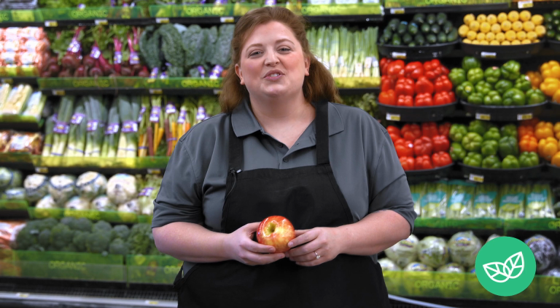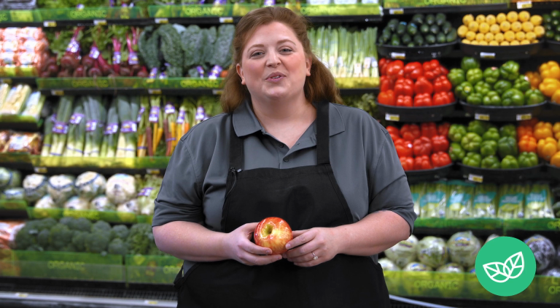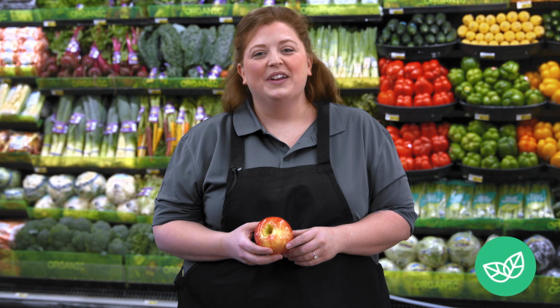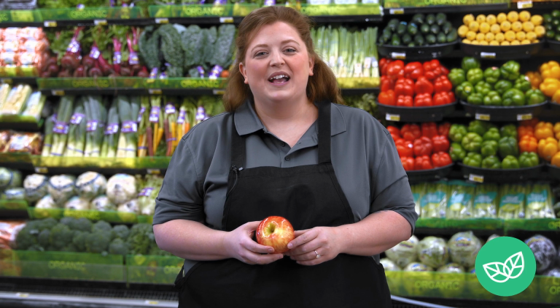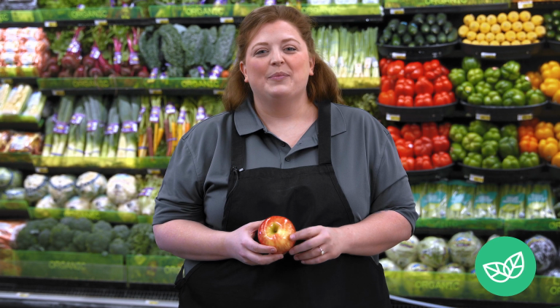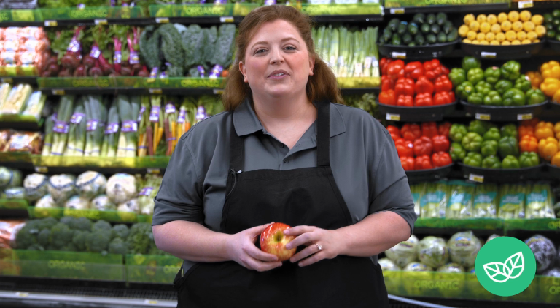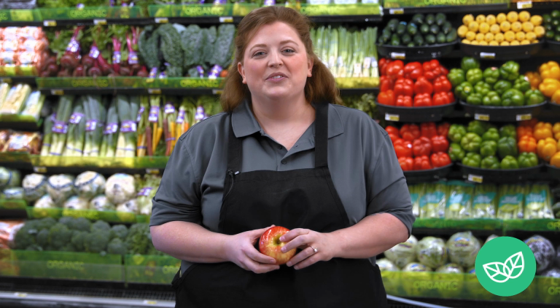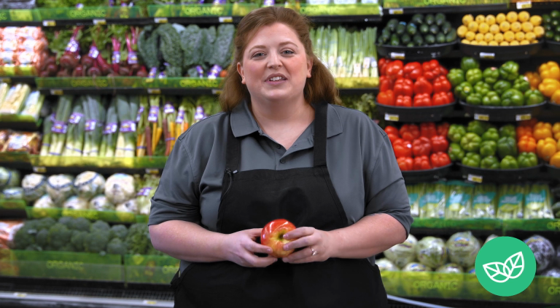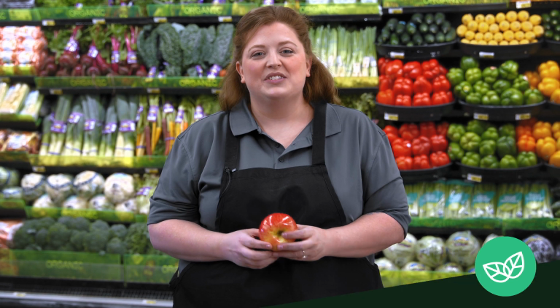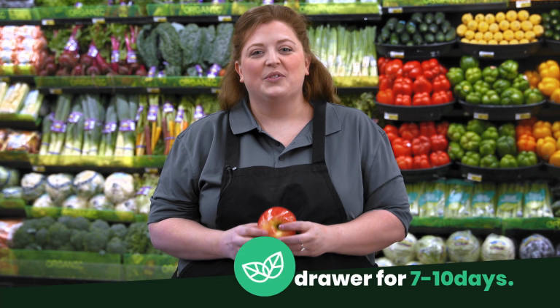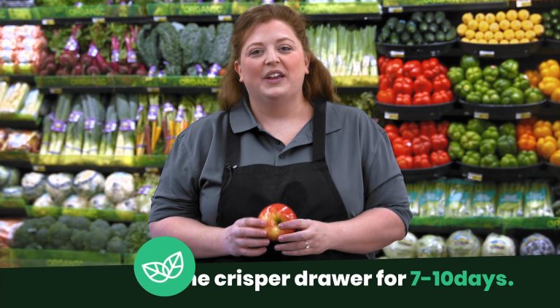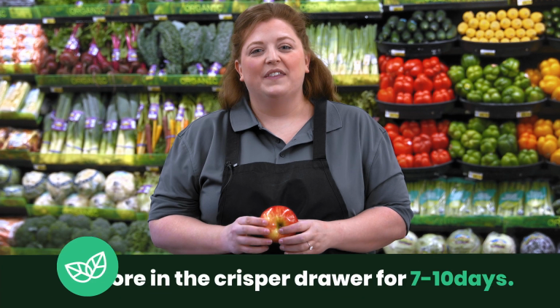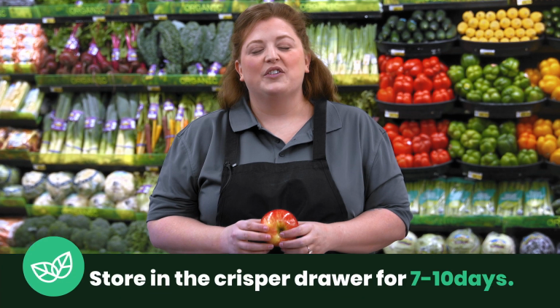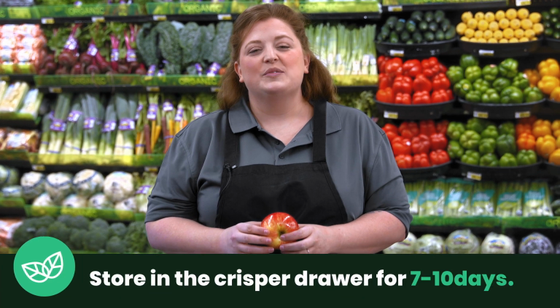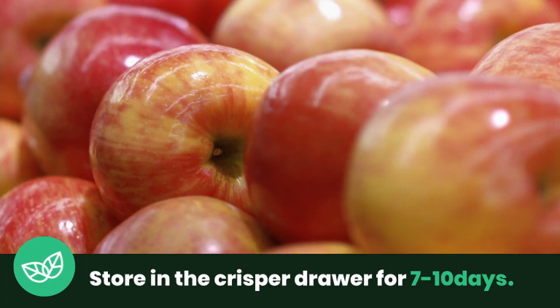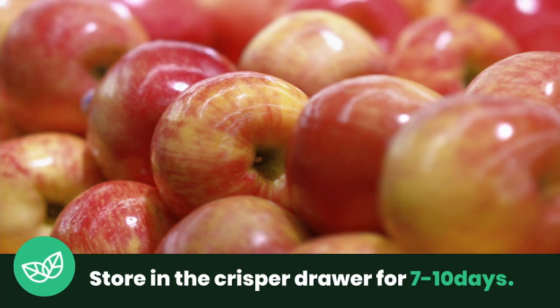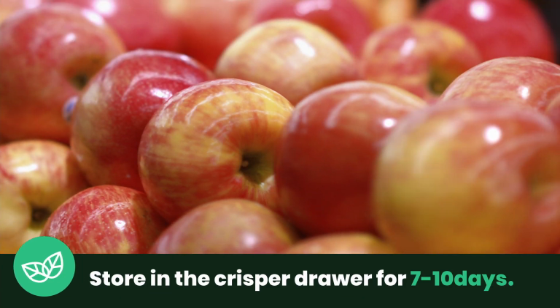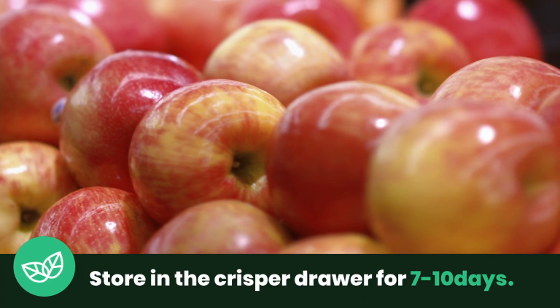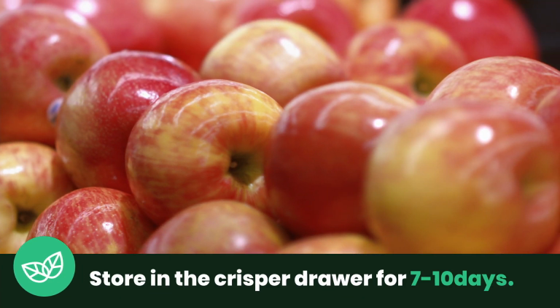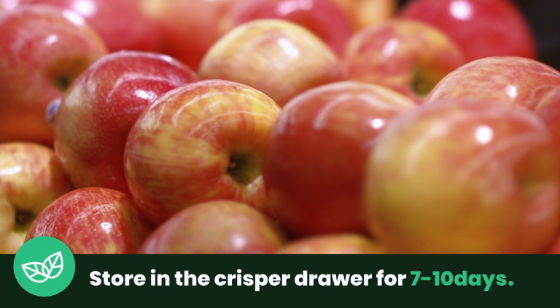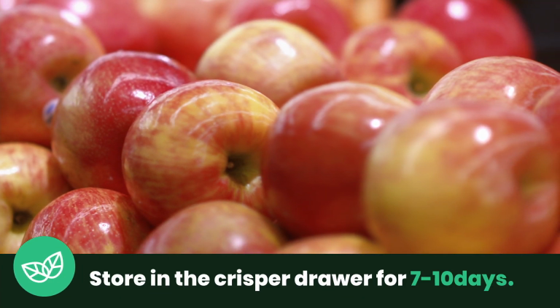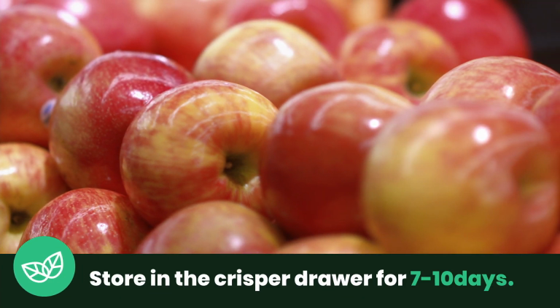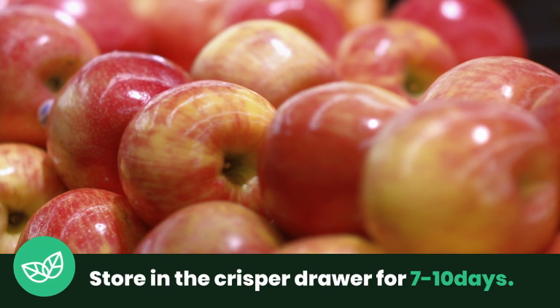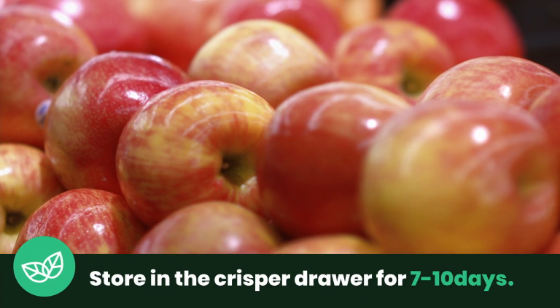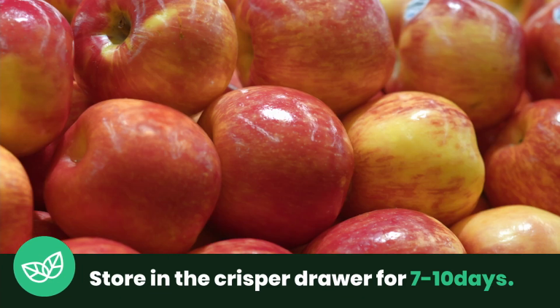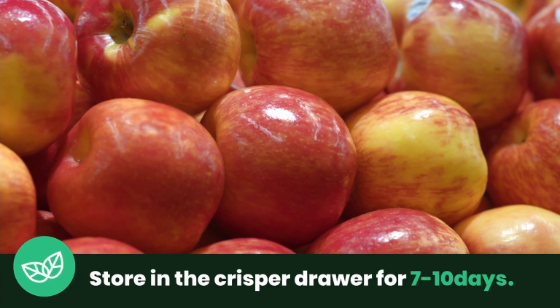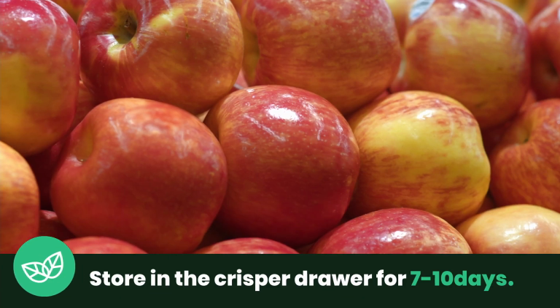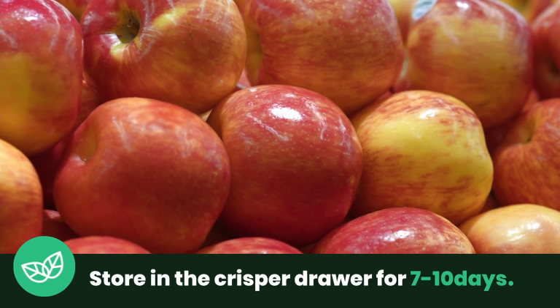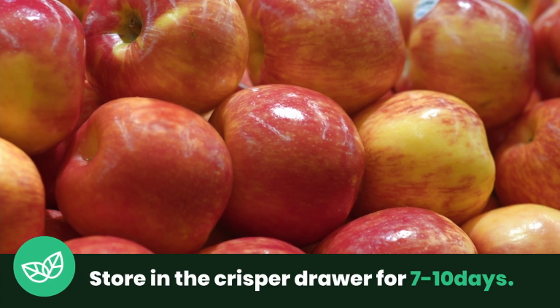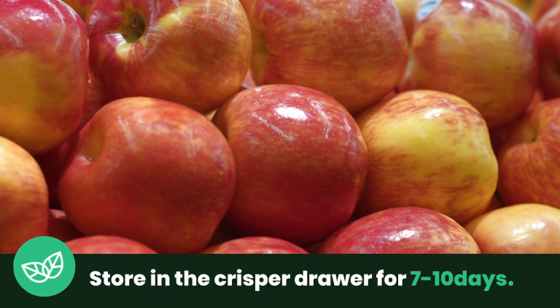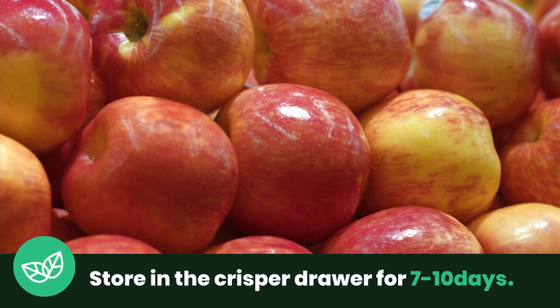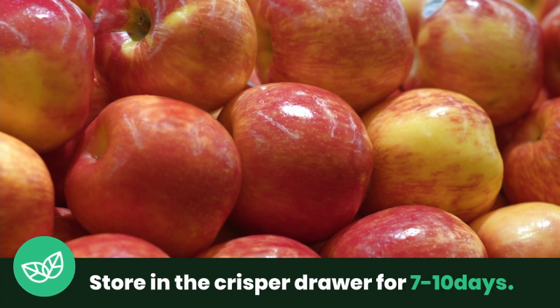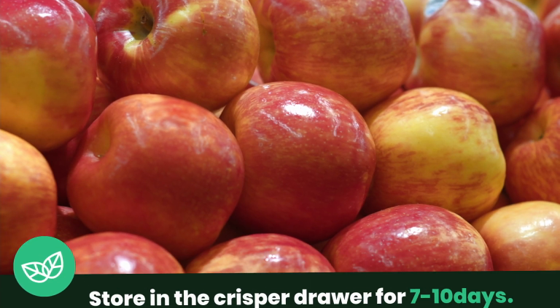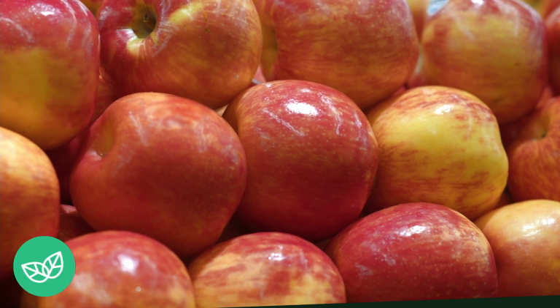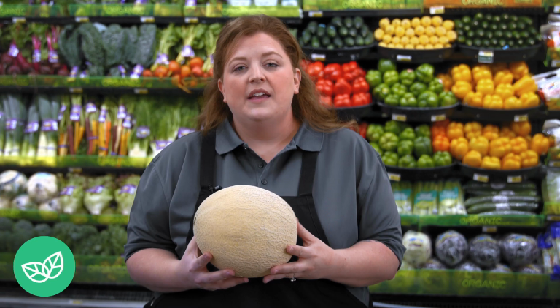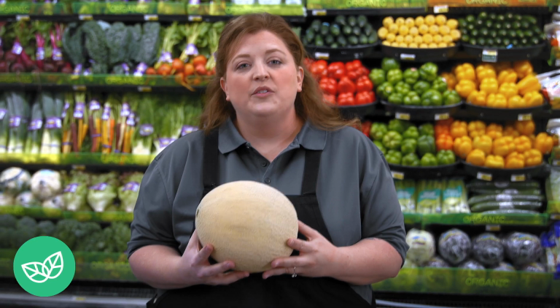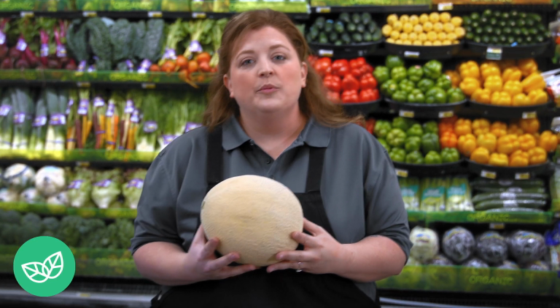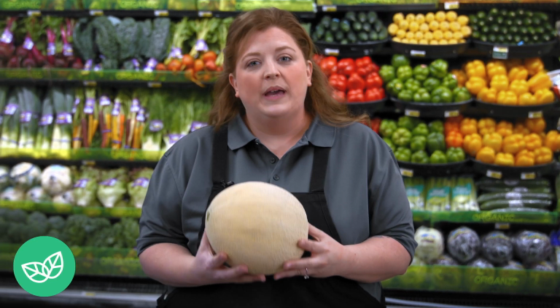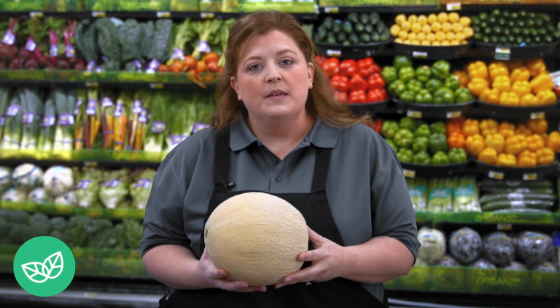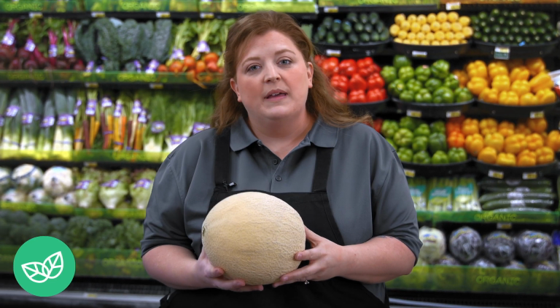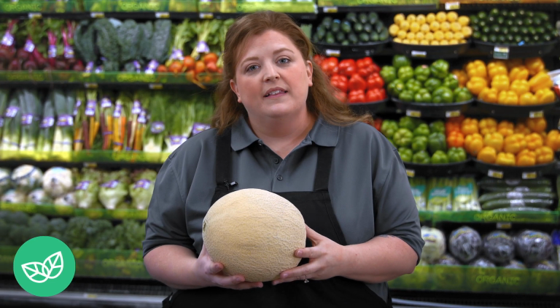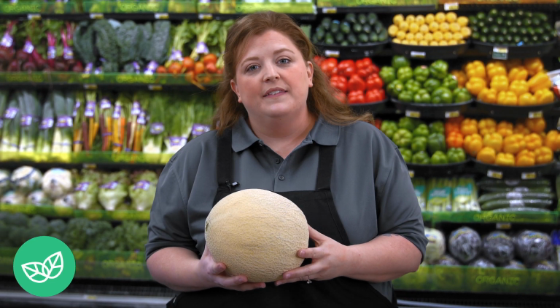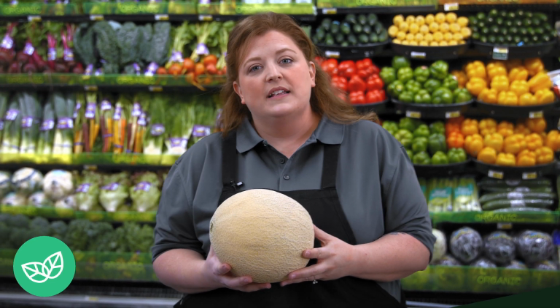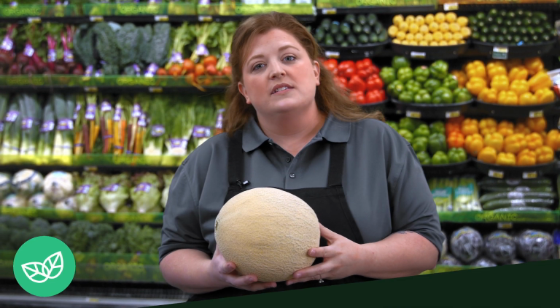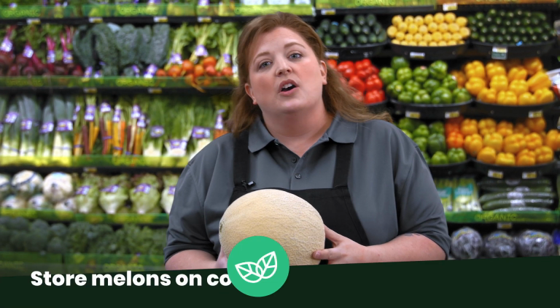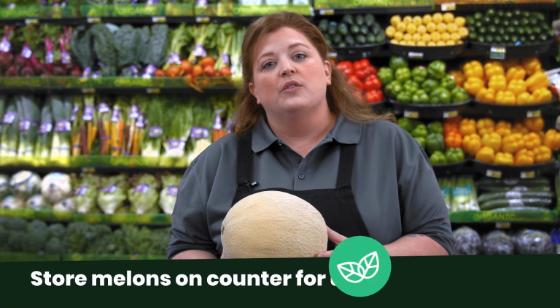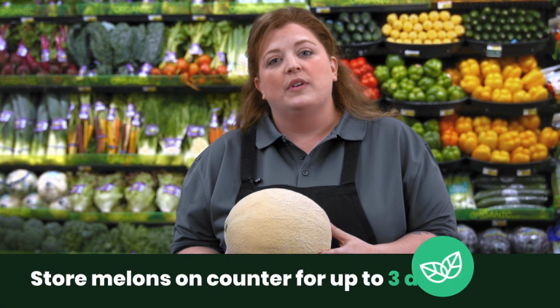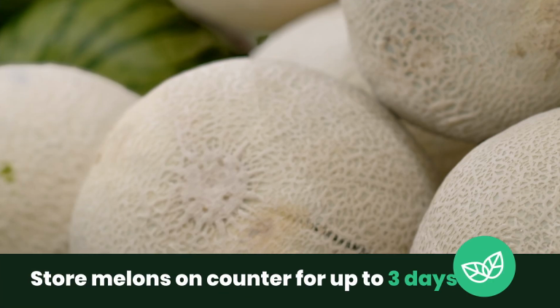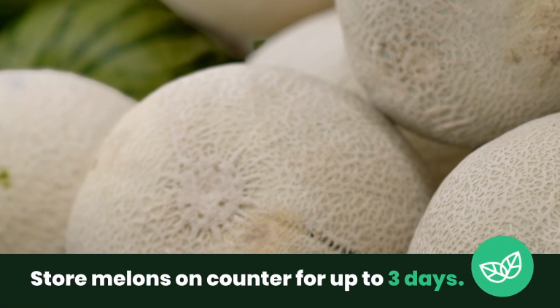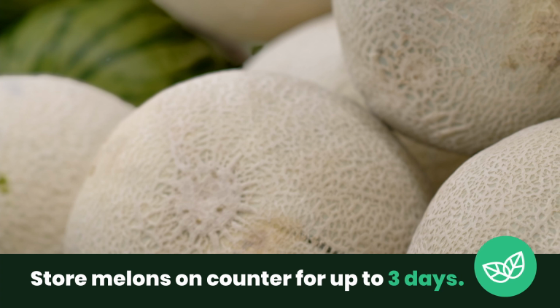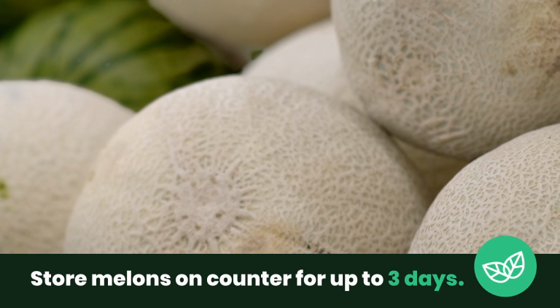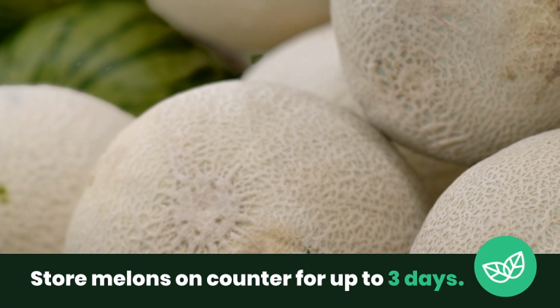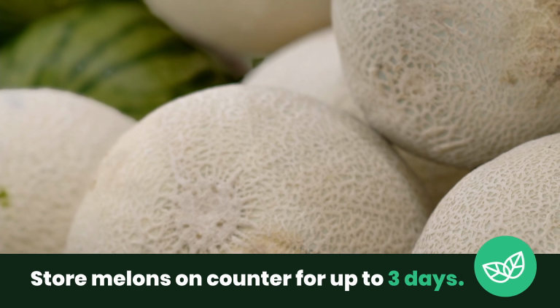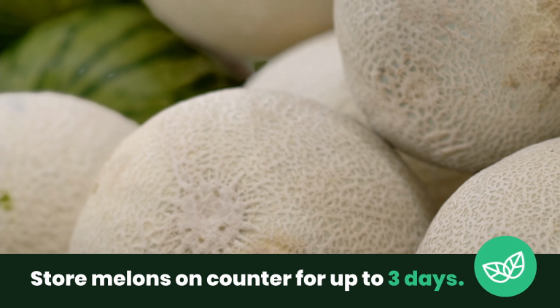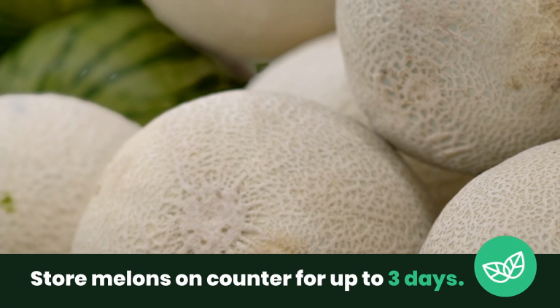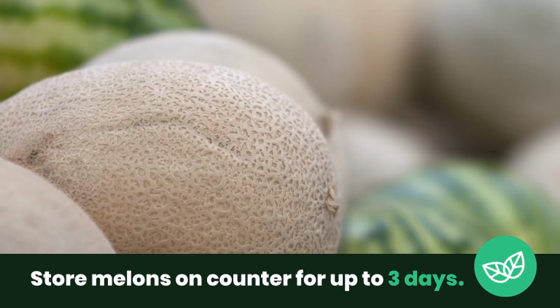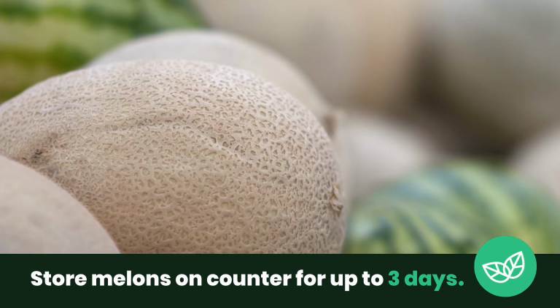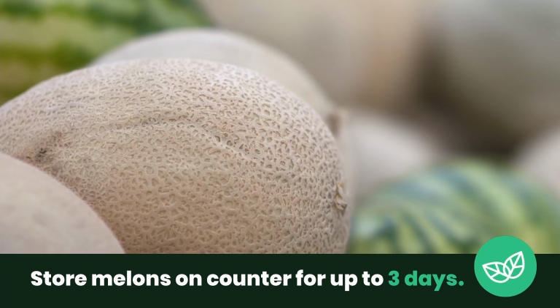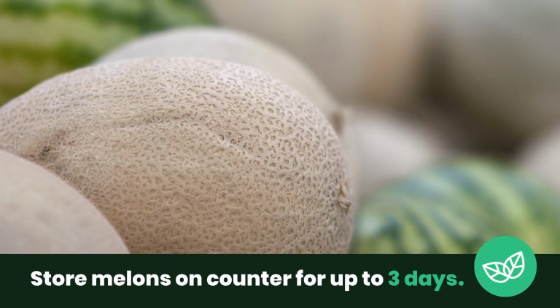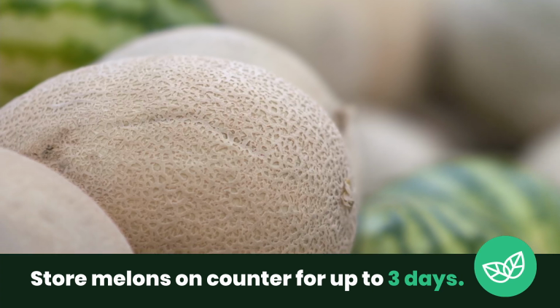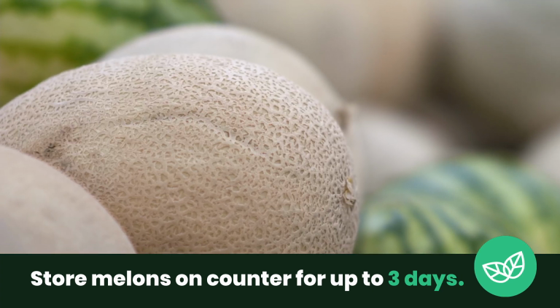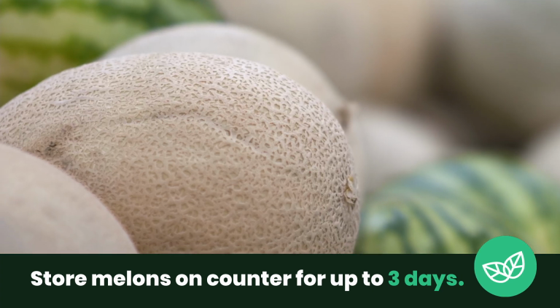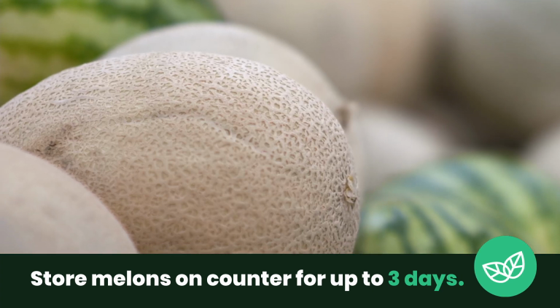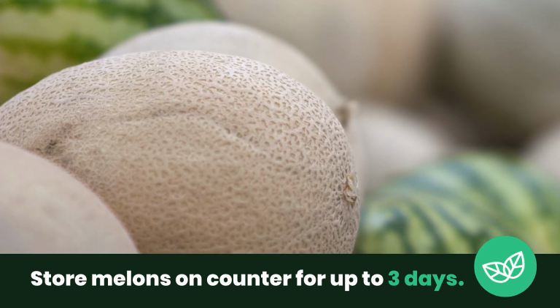To store an apple, you can store it in the crisper drawer of your fridge for 7-10 days. If you buy a melon that's not ripe, store it on your counter for up to 3 days.